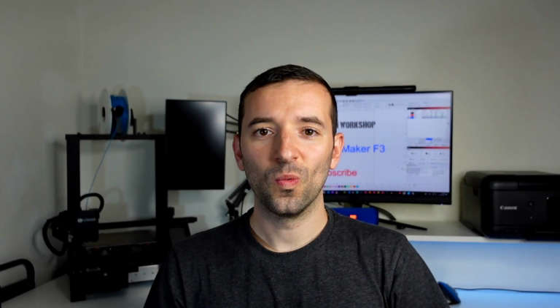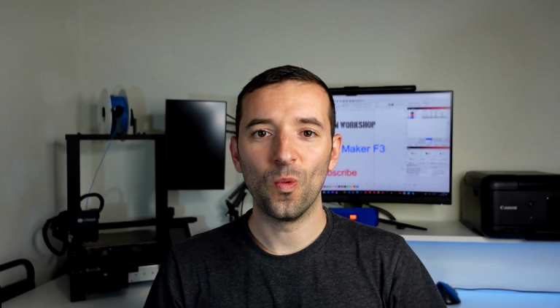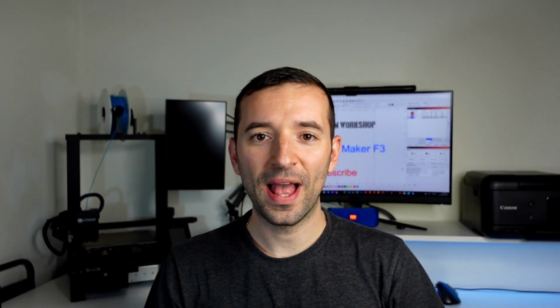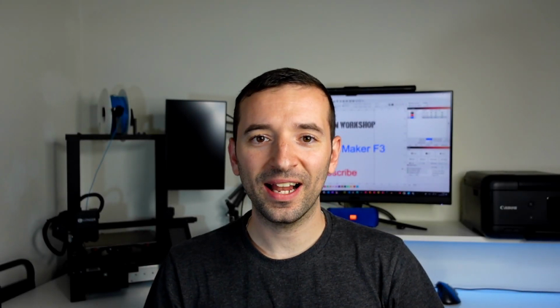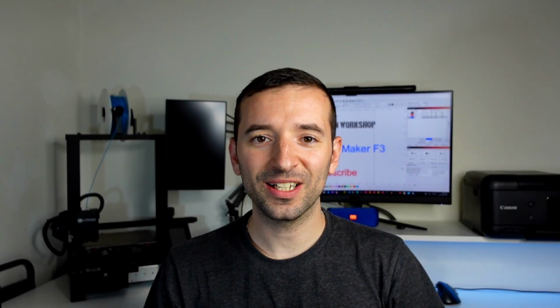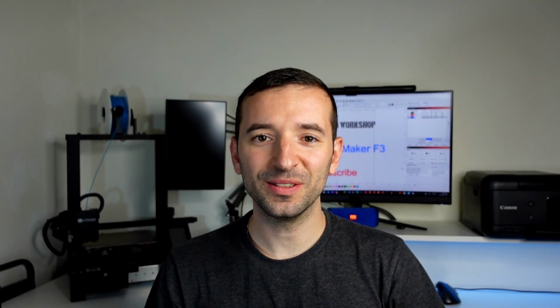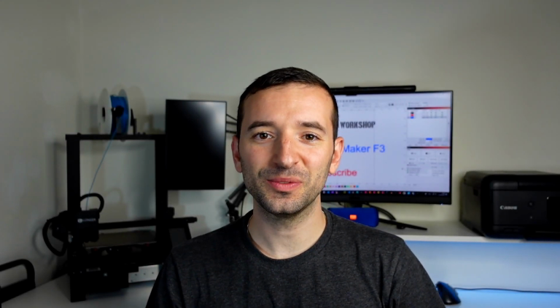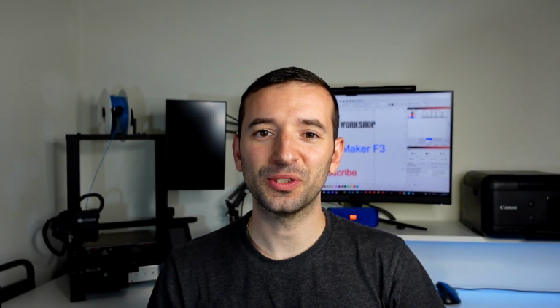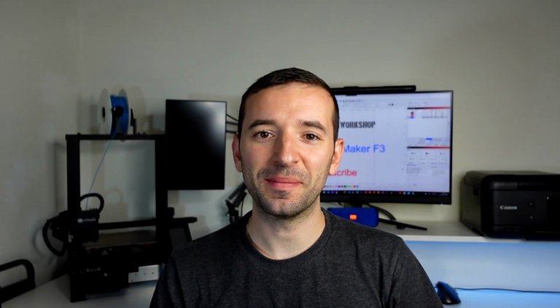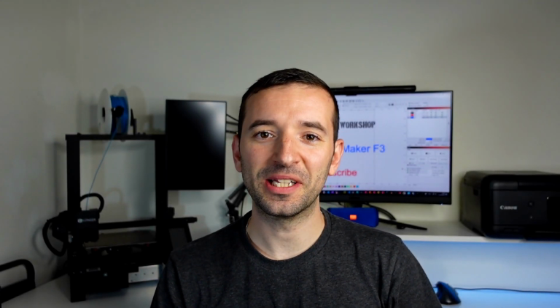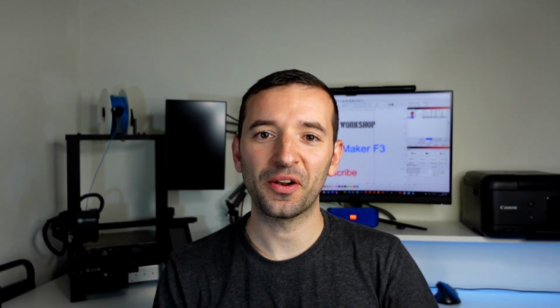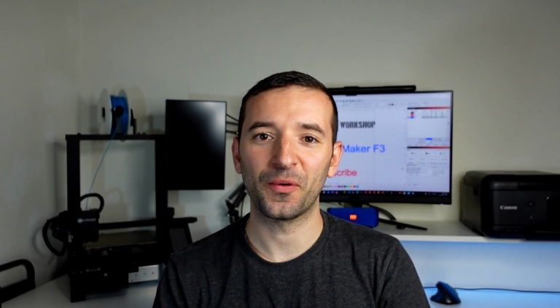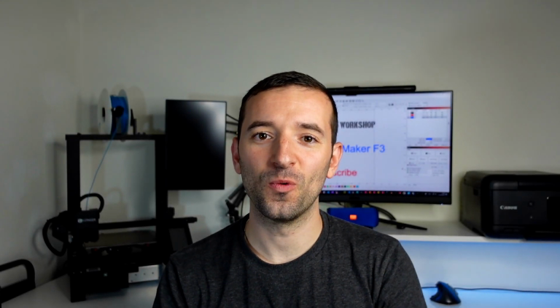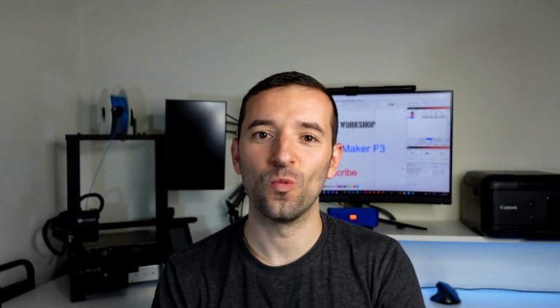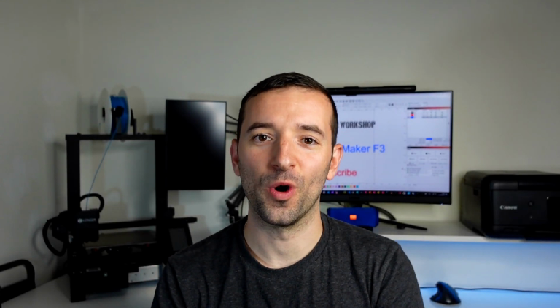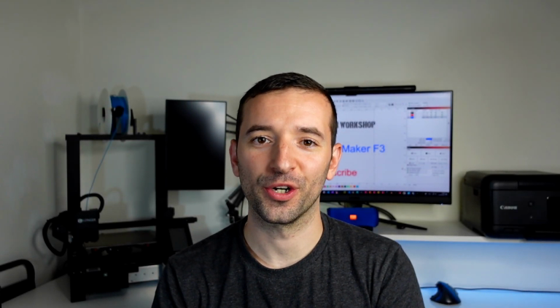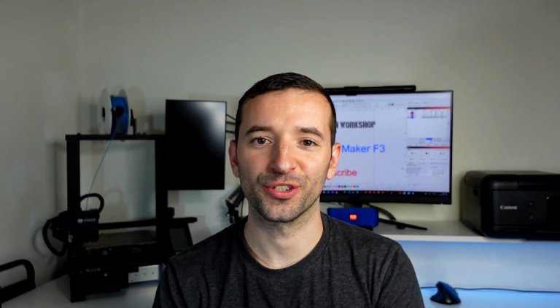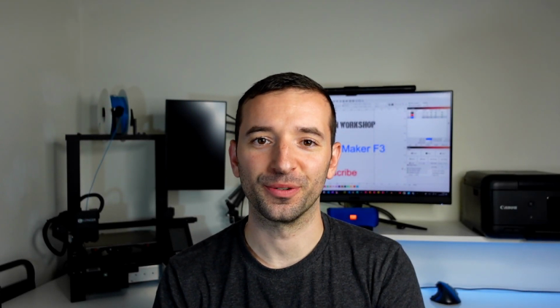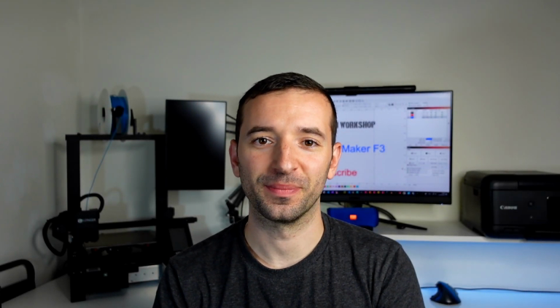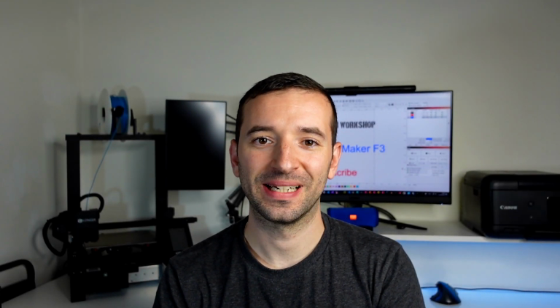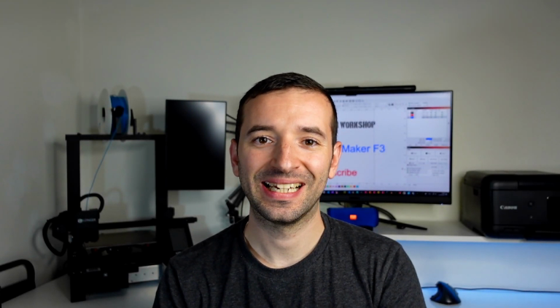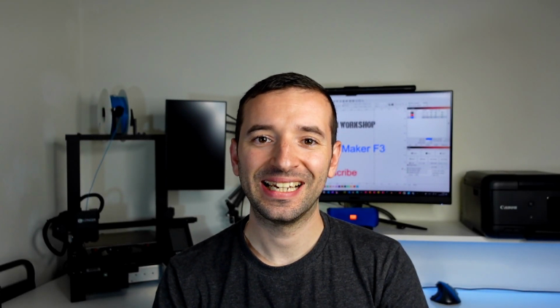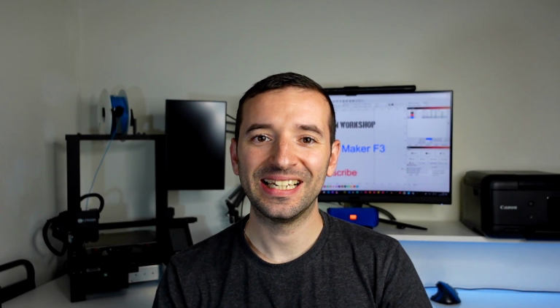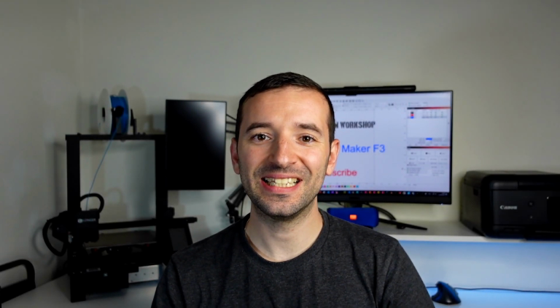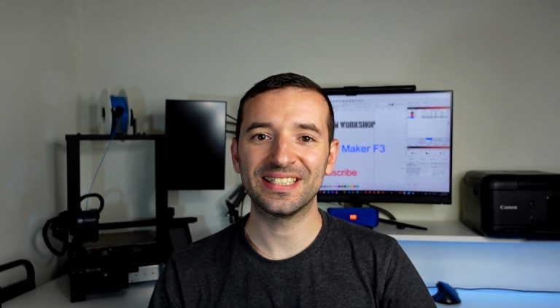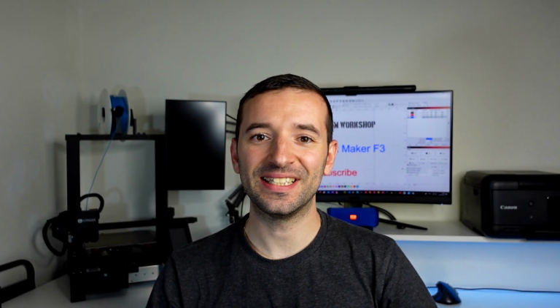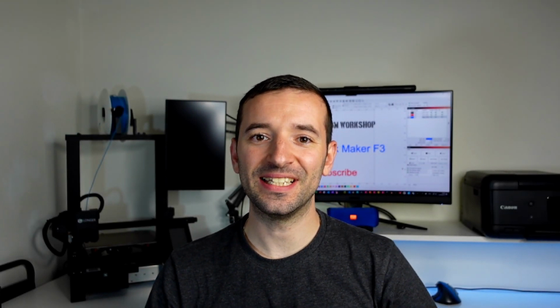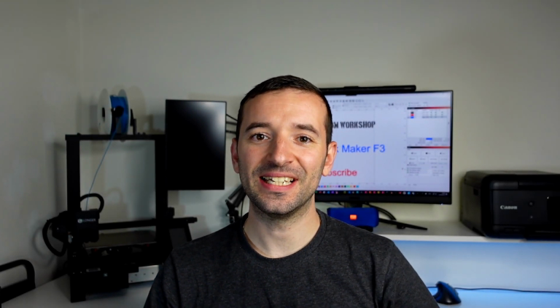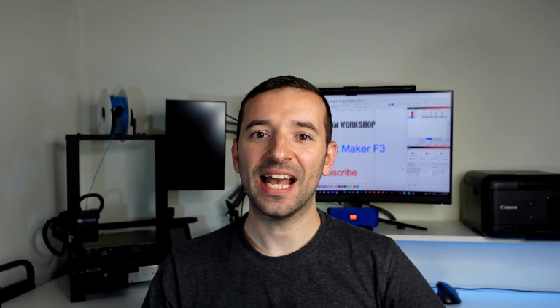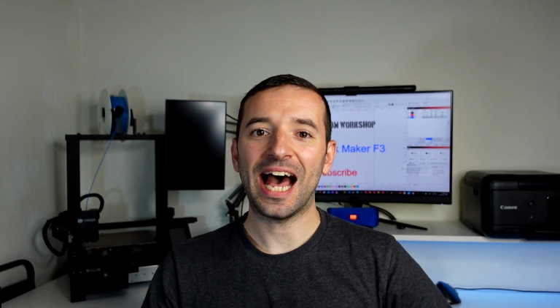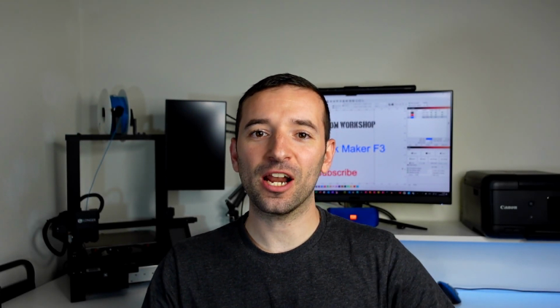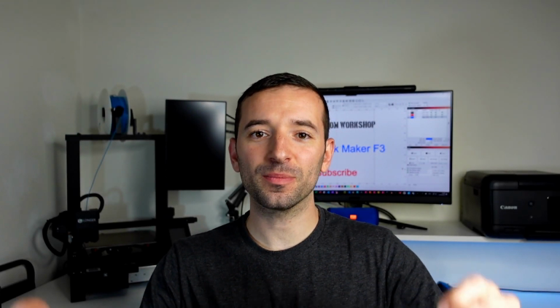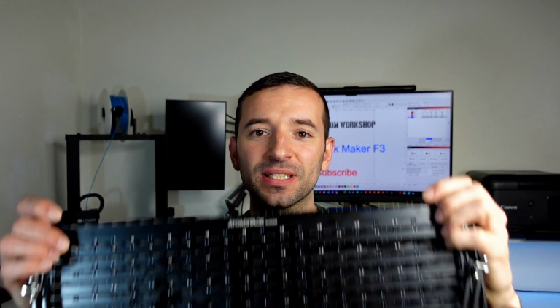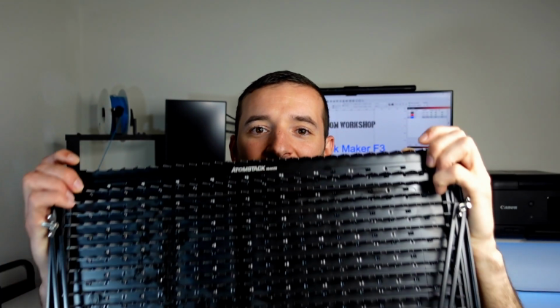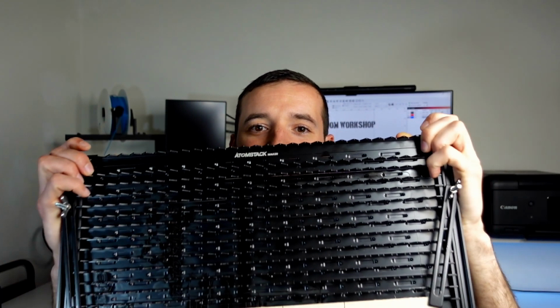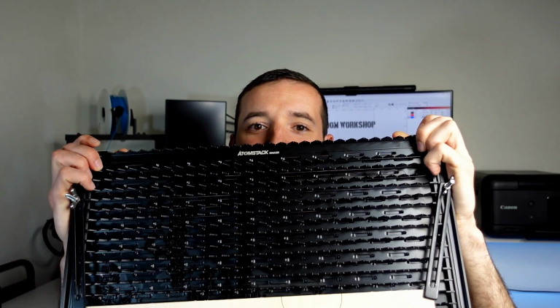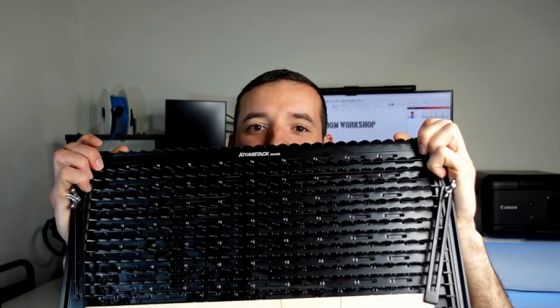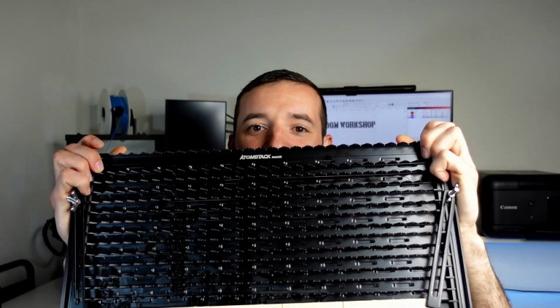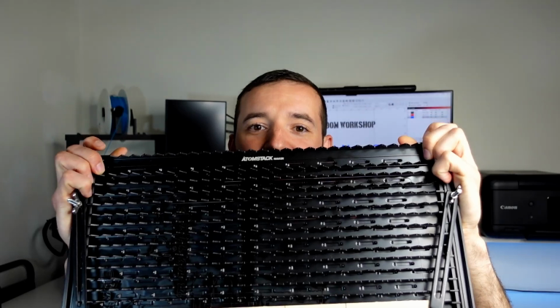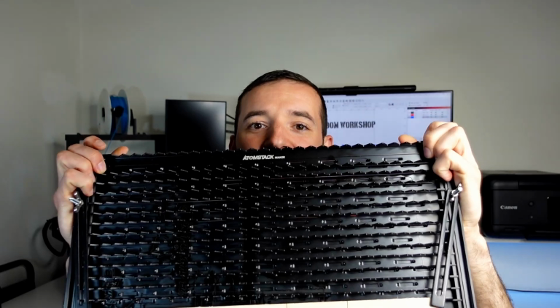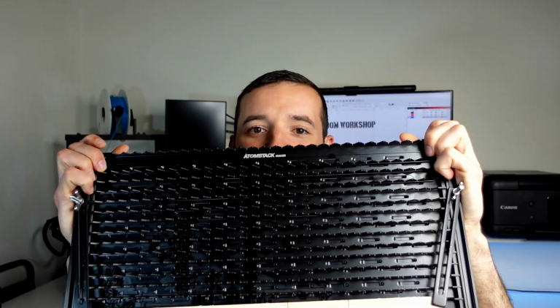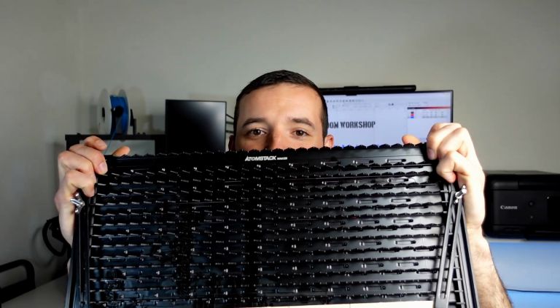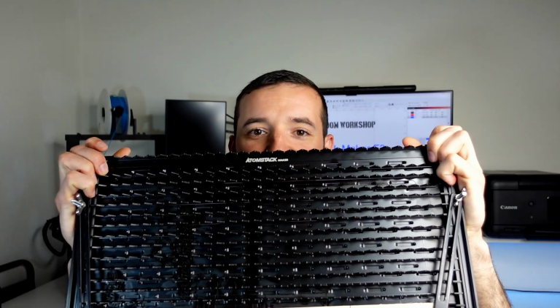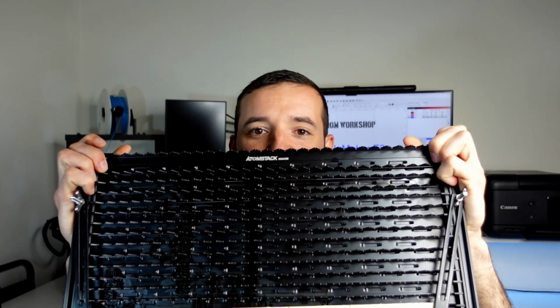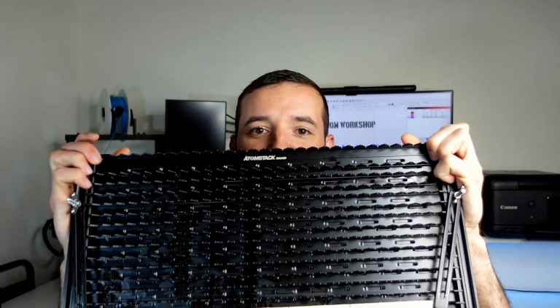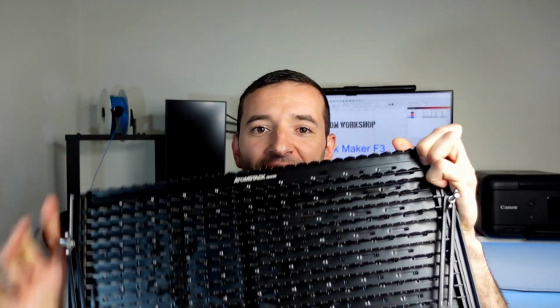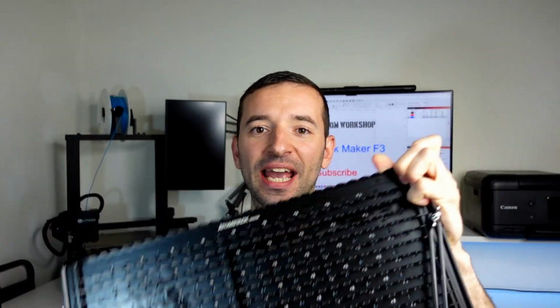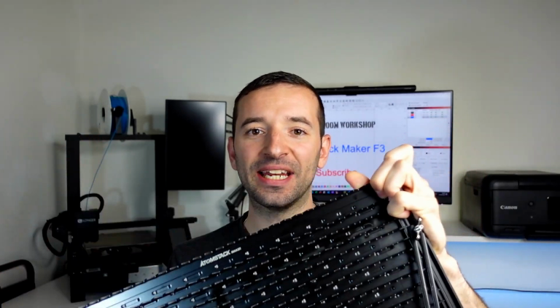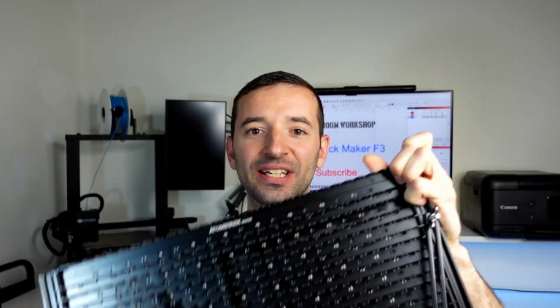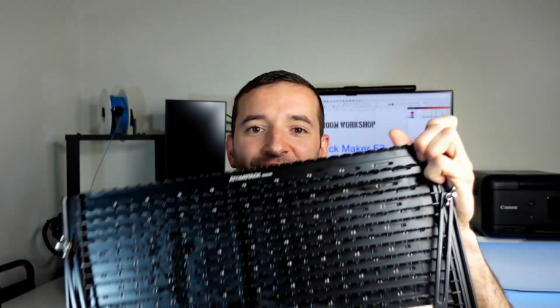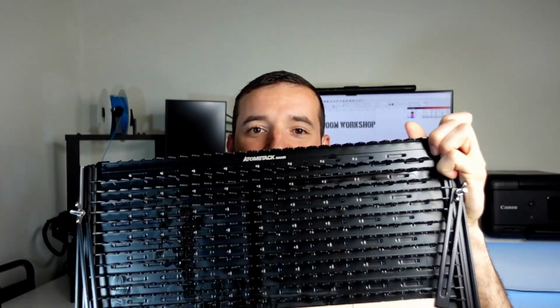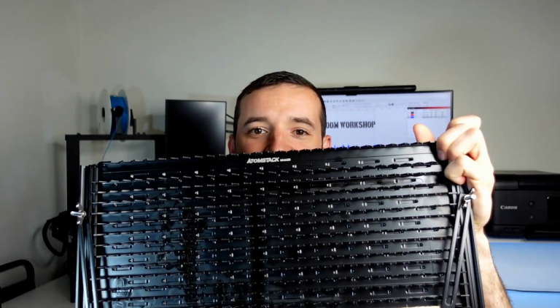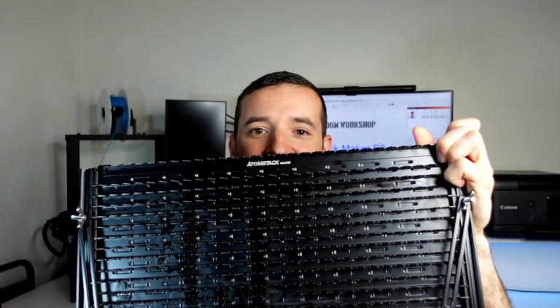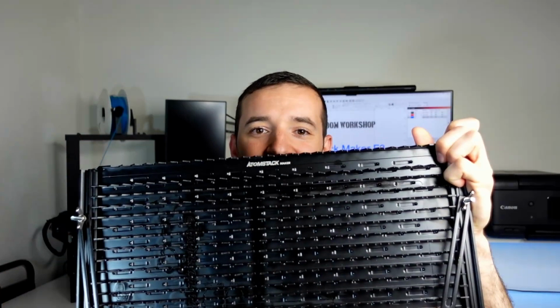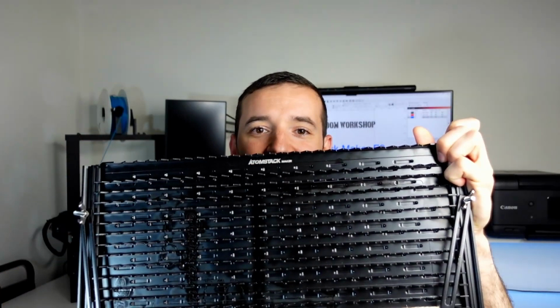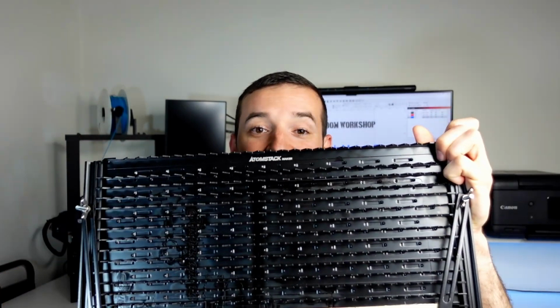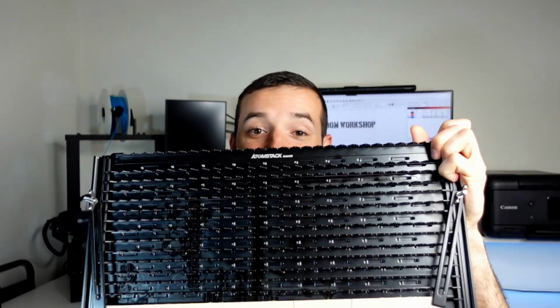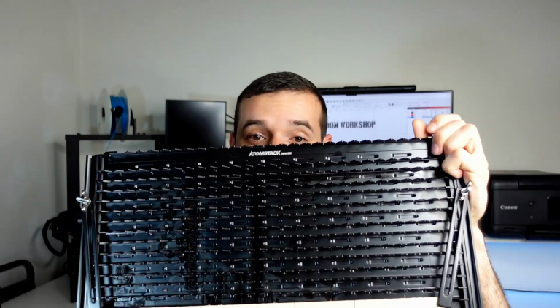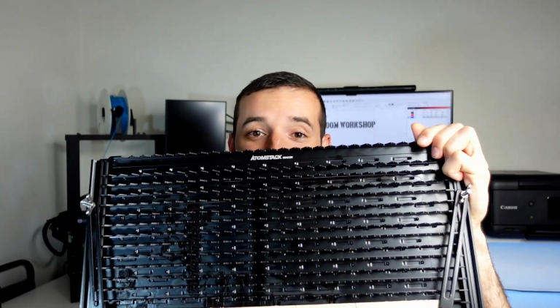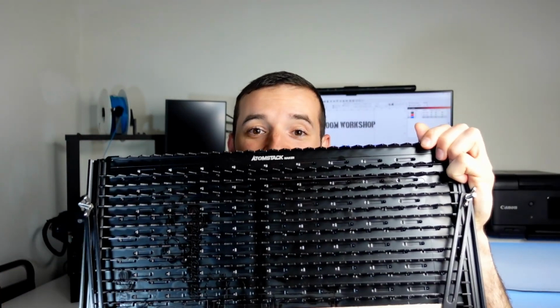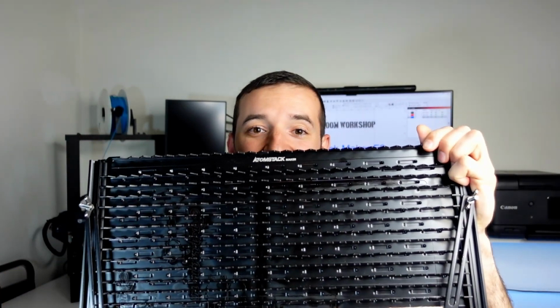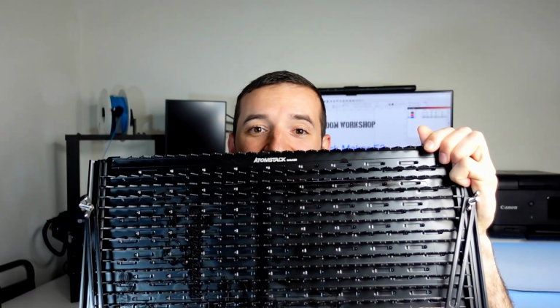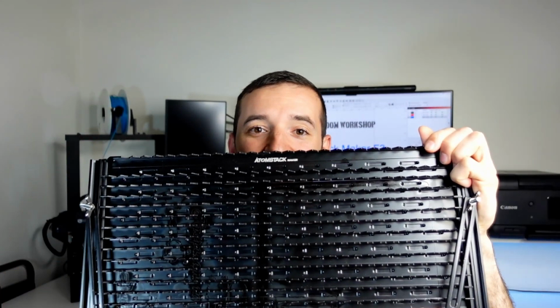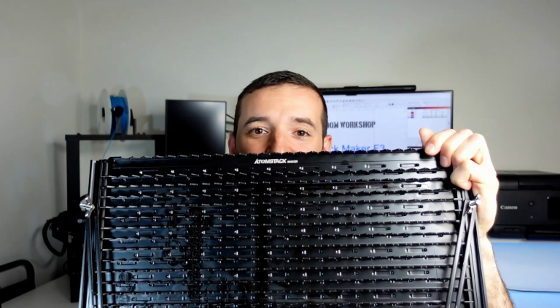Welcome to the Middle Room Workshop! Is the Atomstack Maker F3 any good? Let's find out!